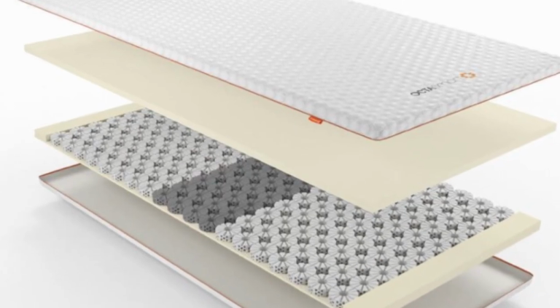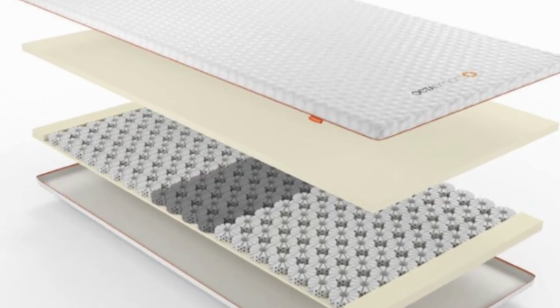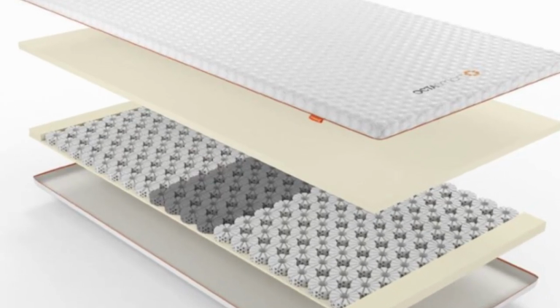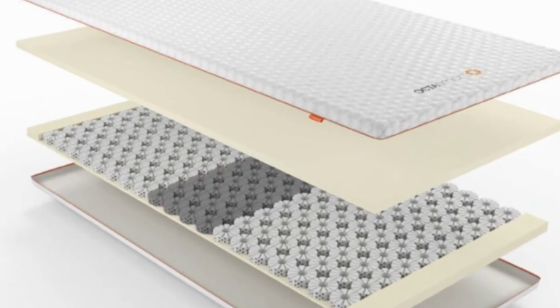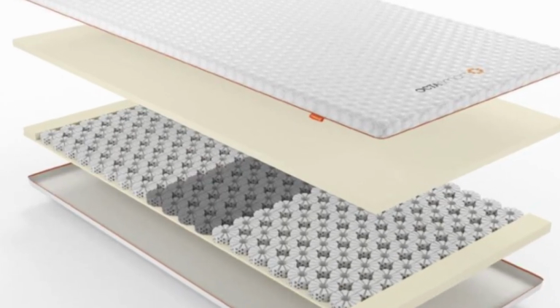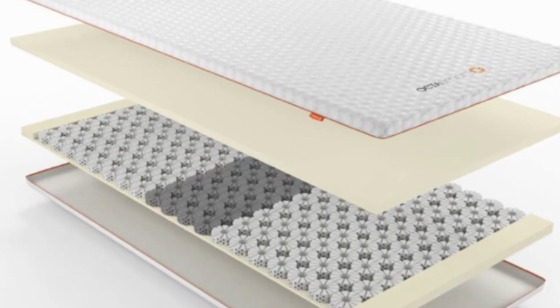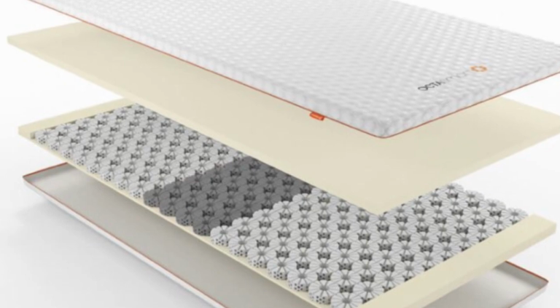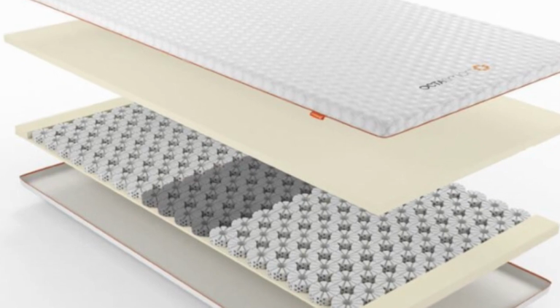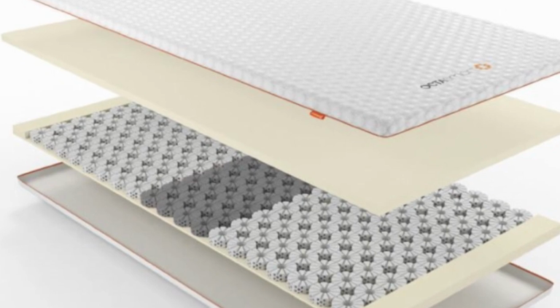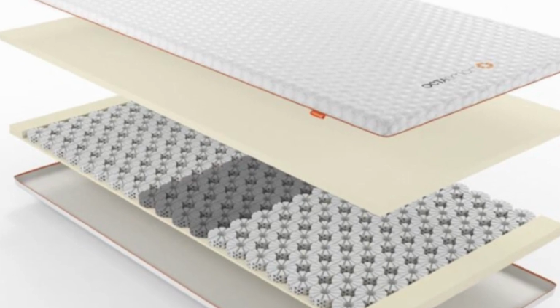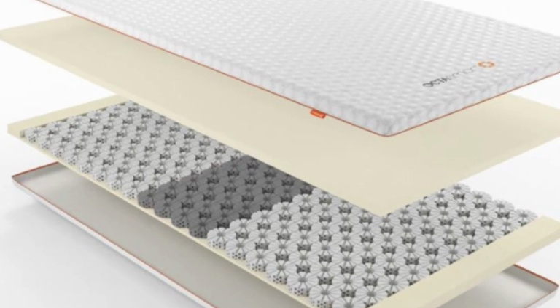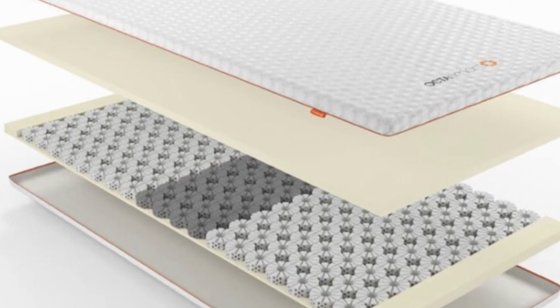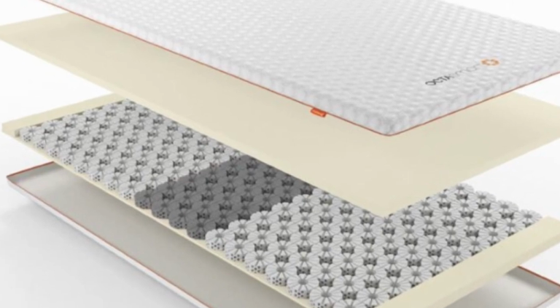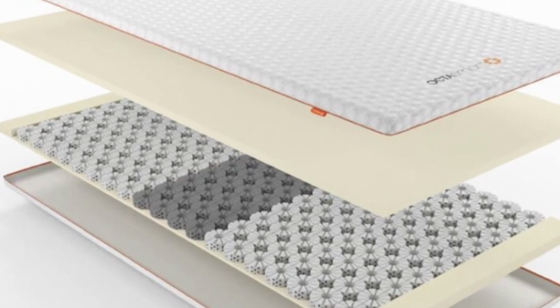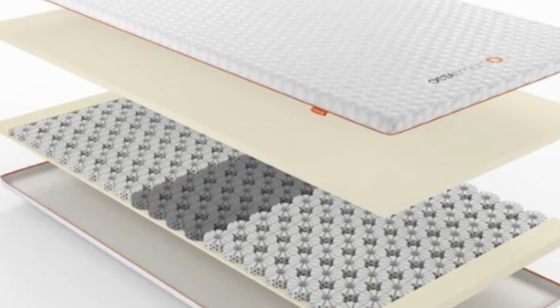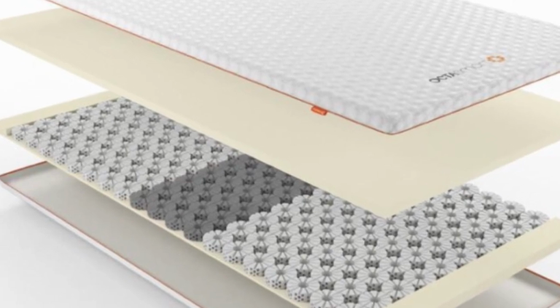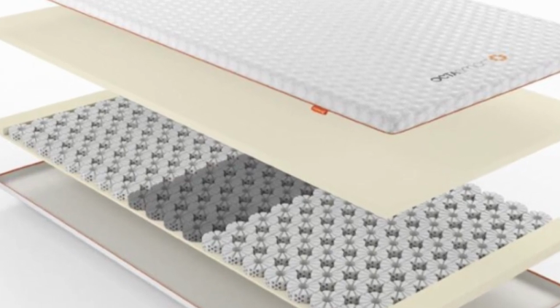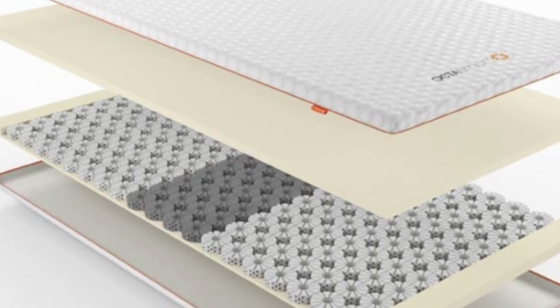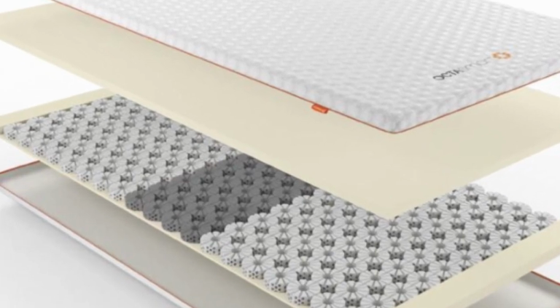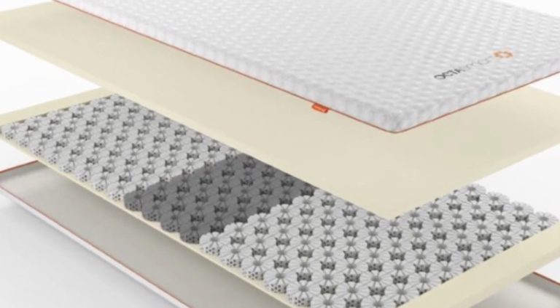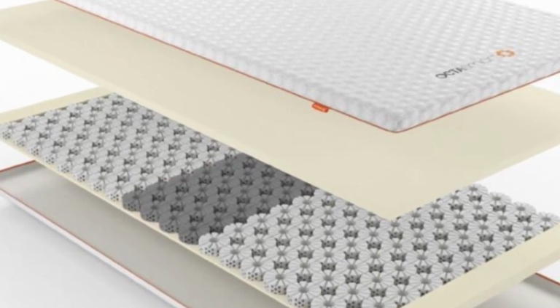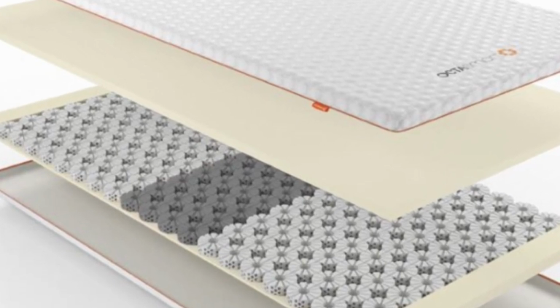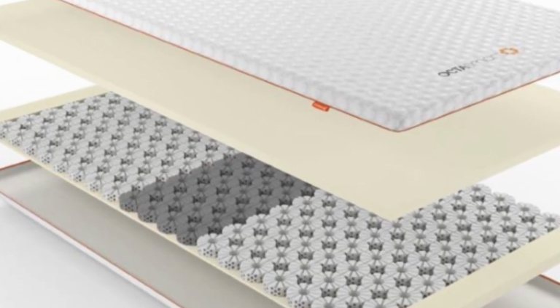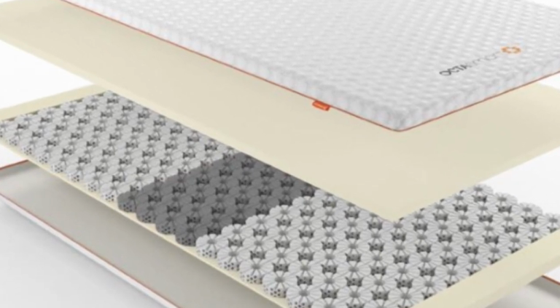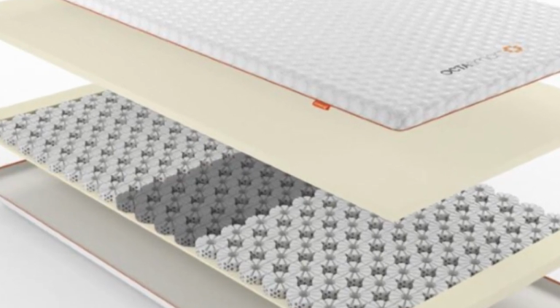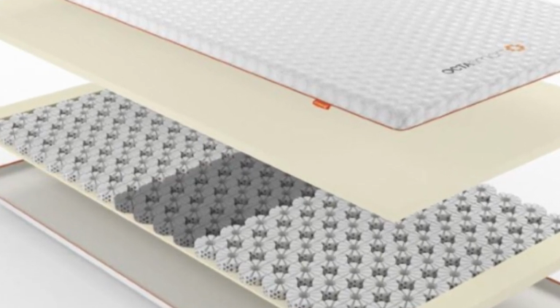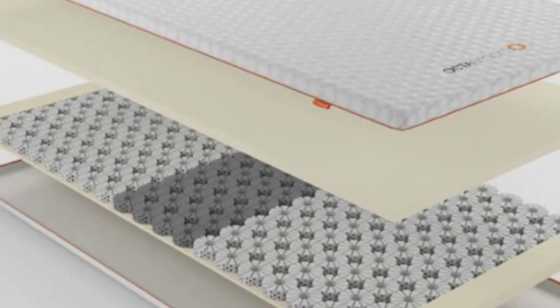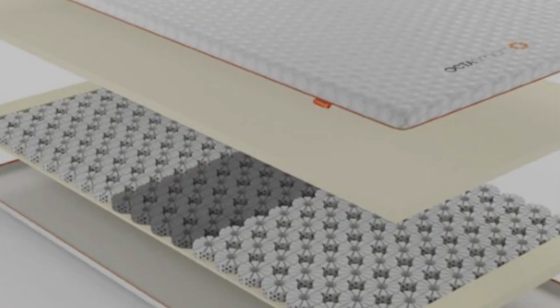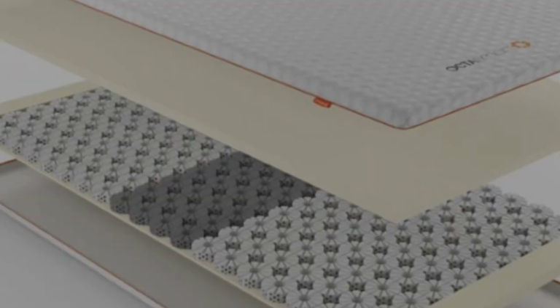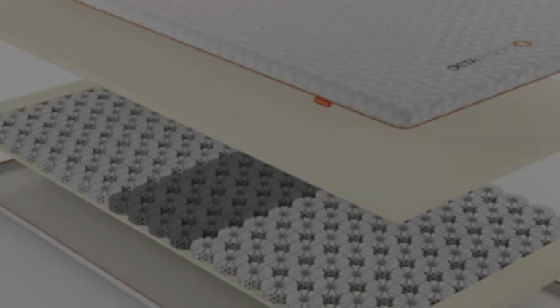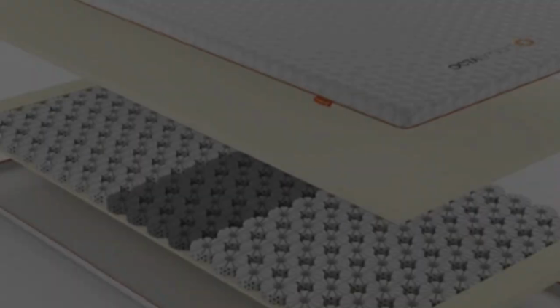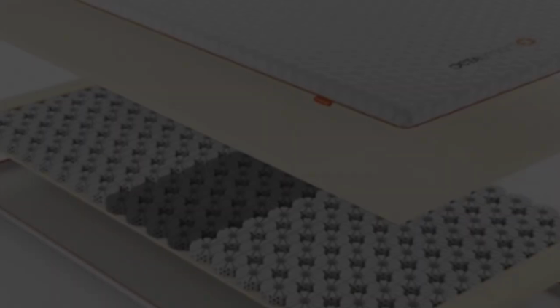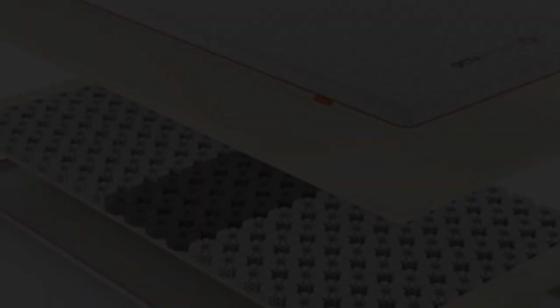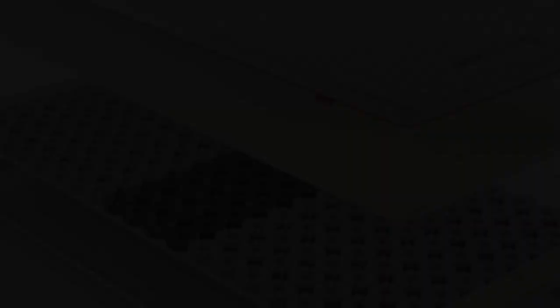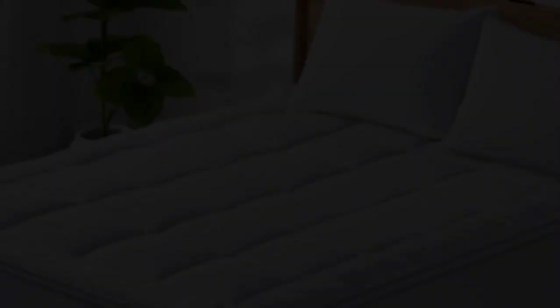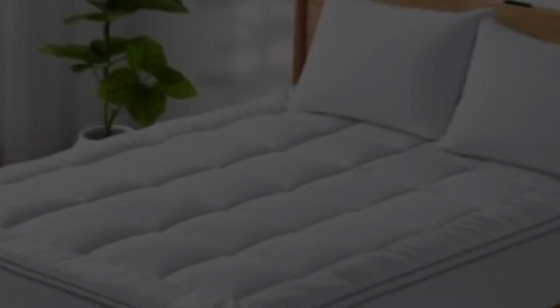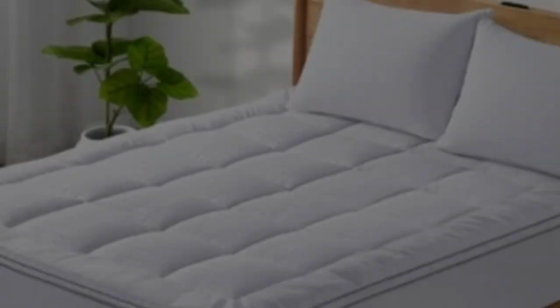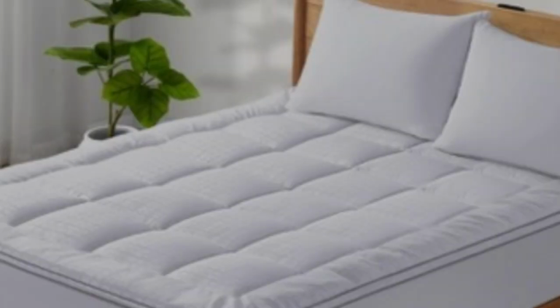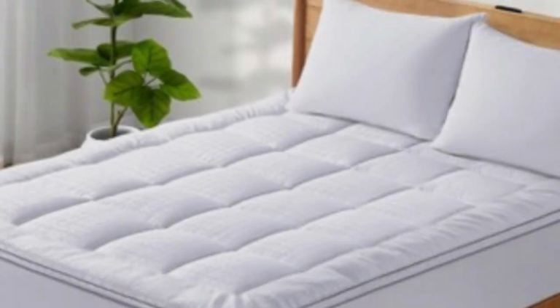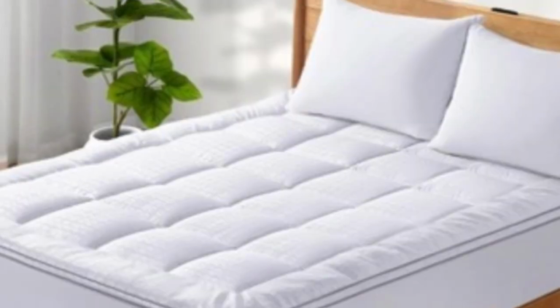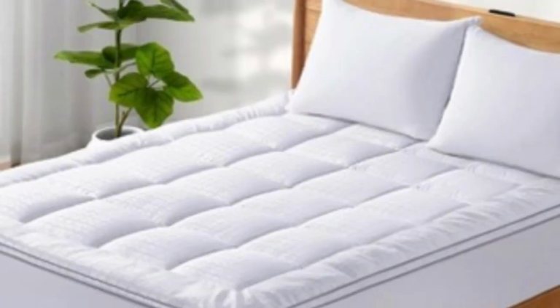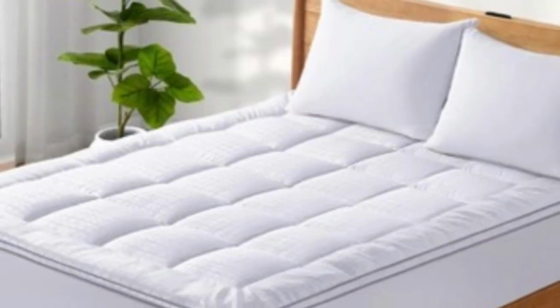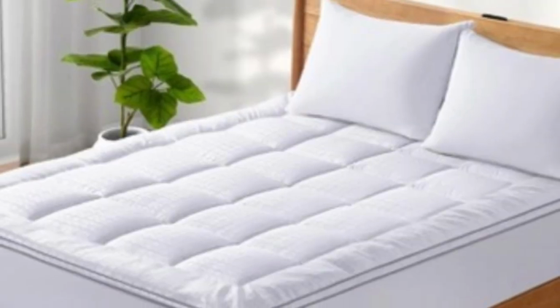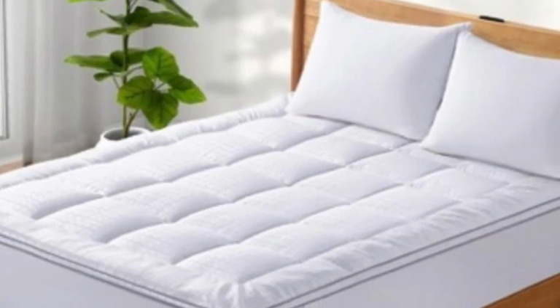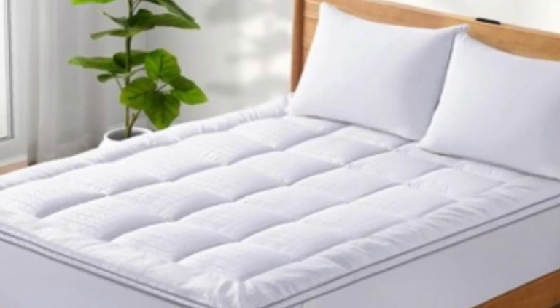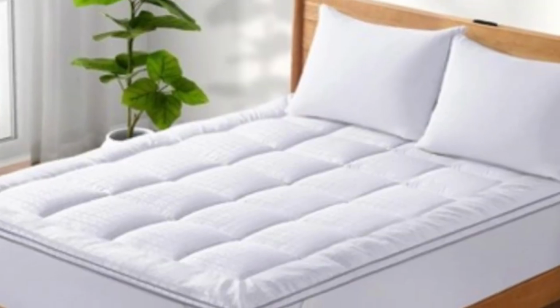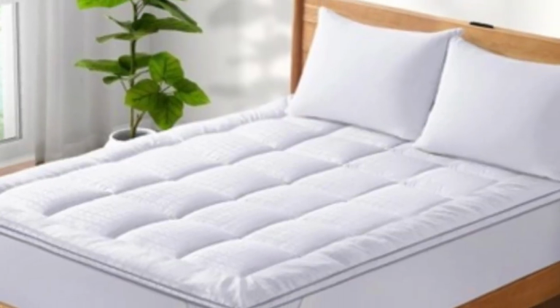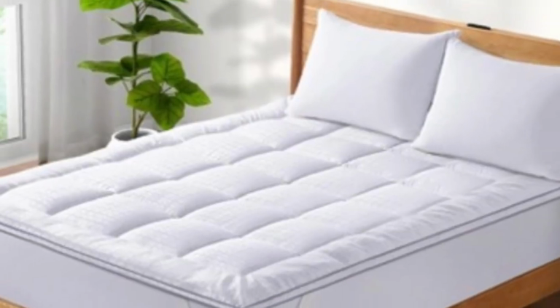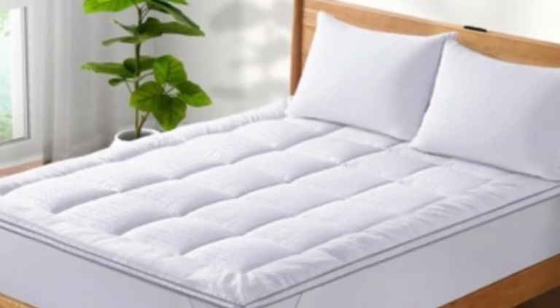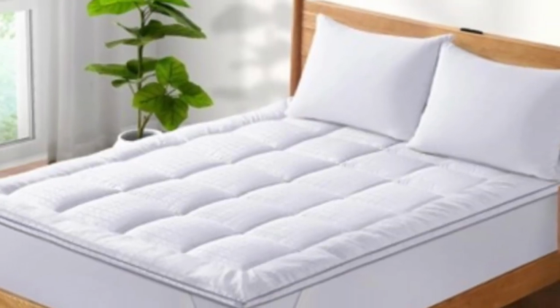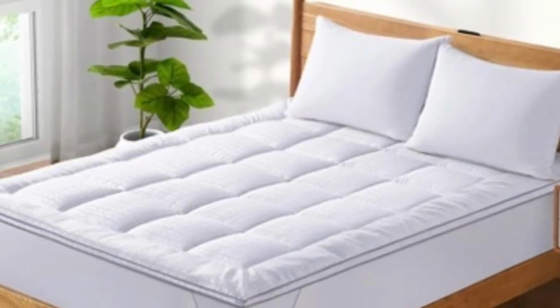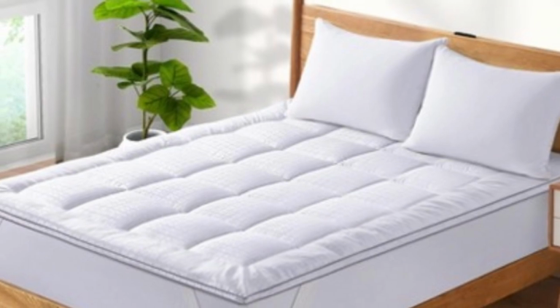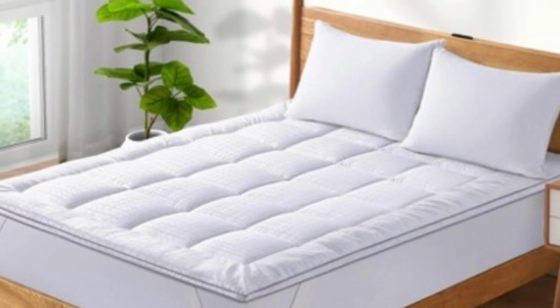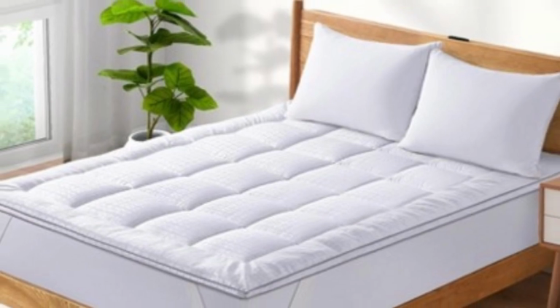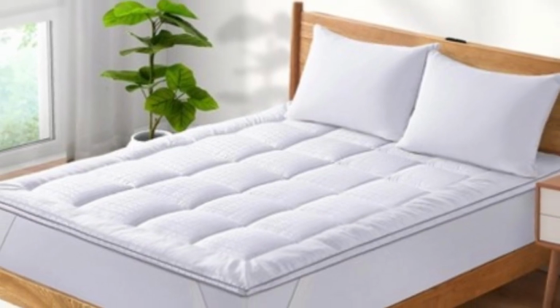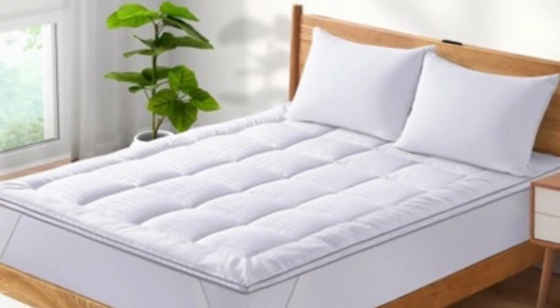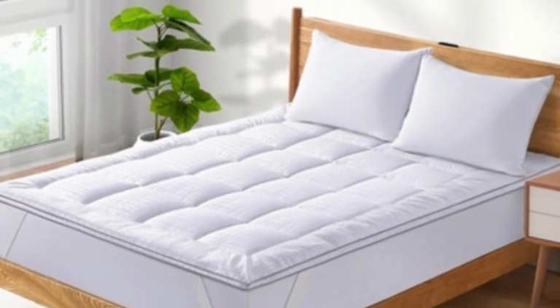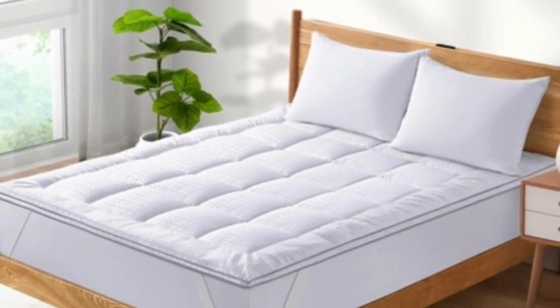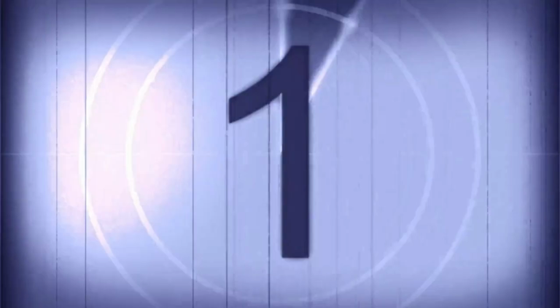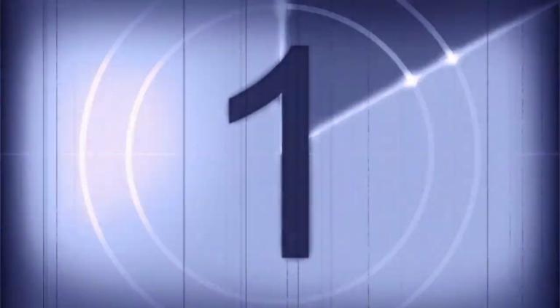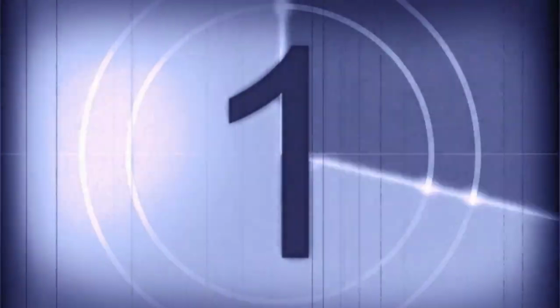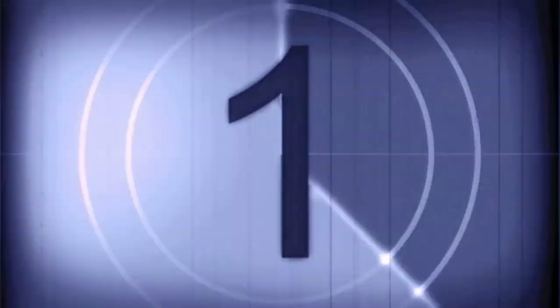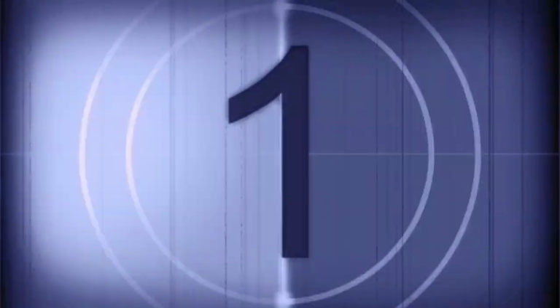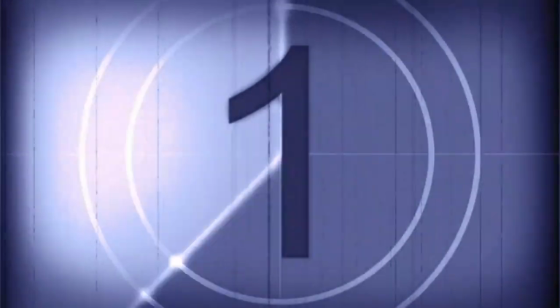Hey guys, in this video today I'm breaking down the top 5 best mattress toppers for scoliosis. Number 1.